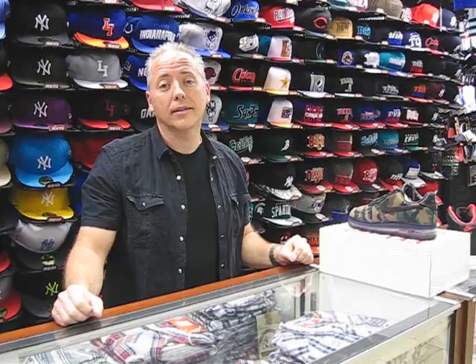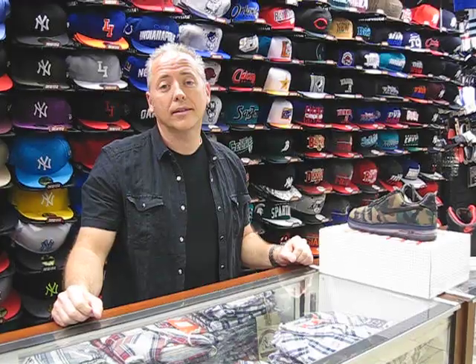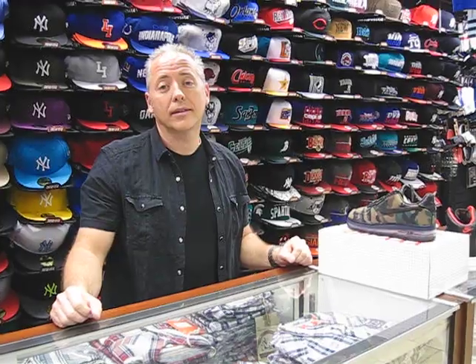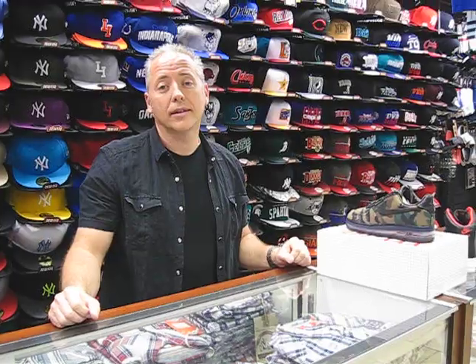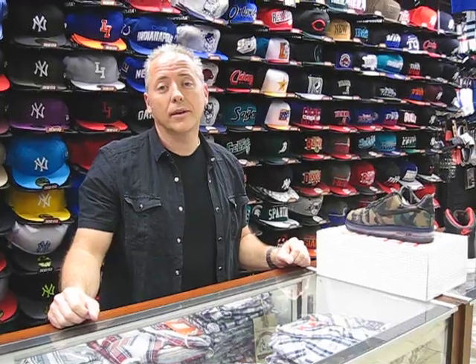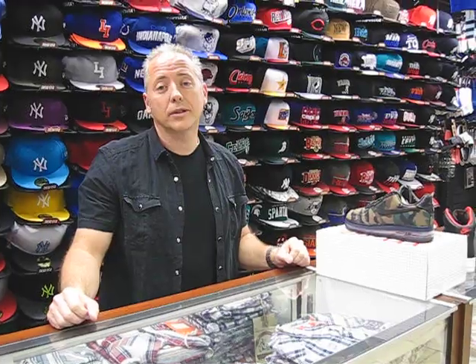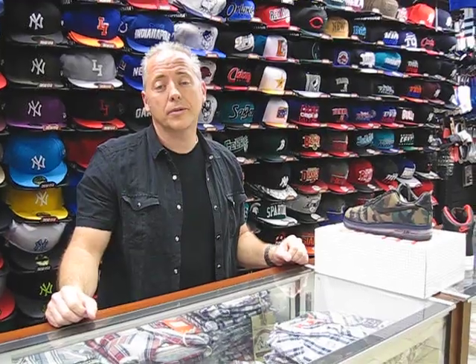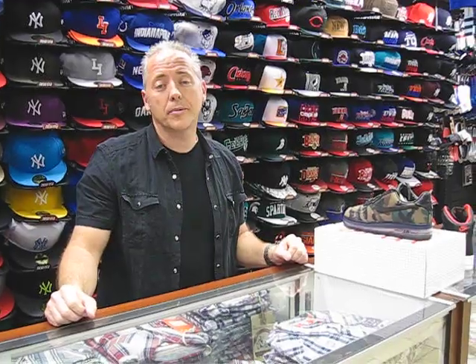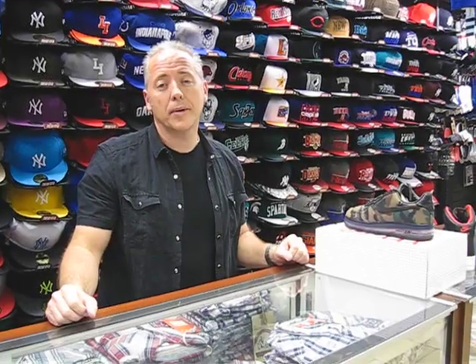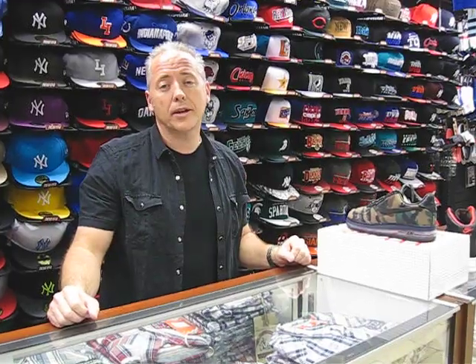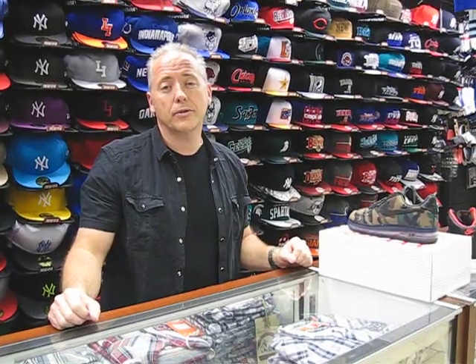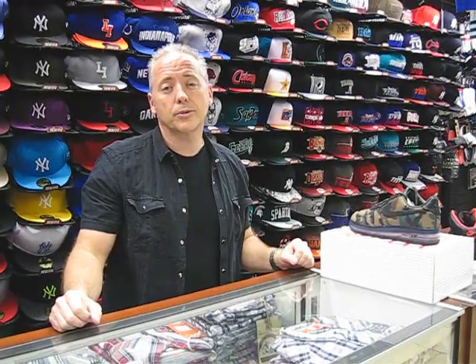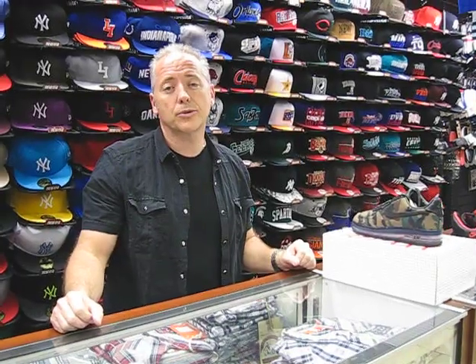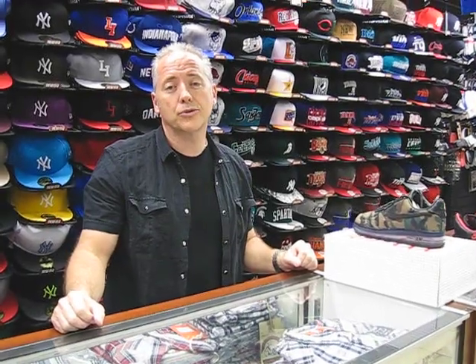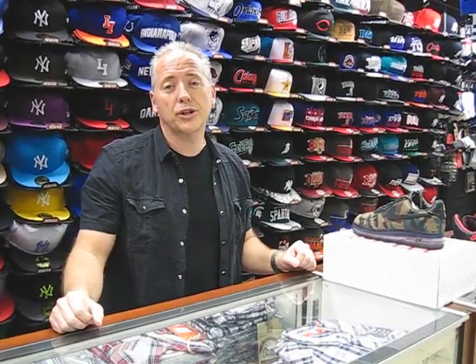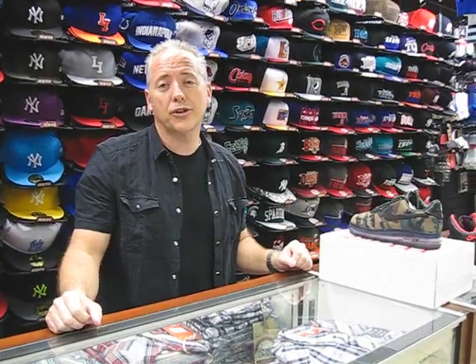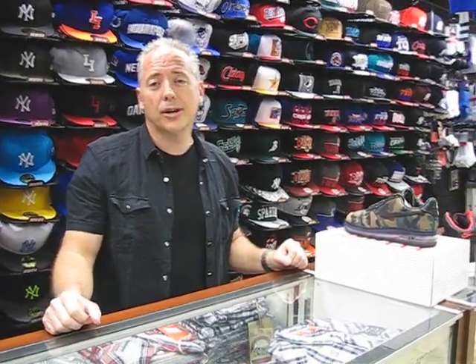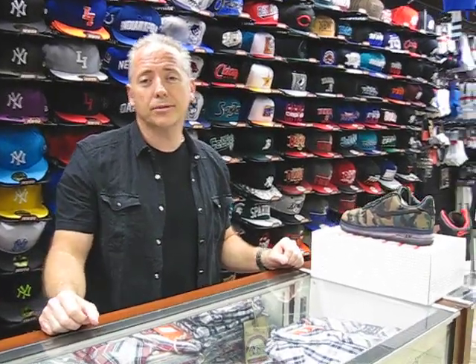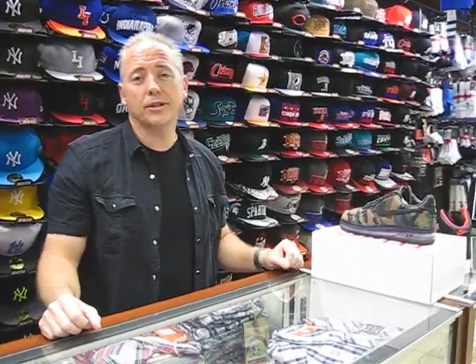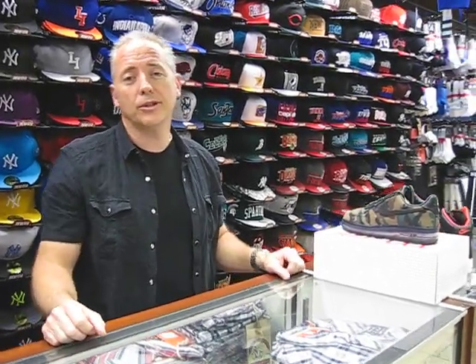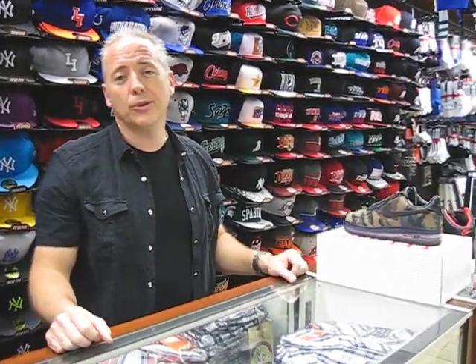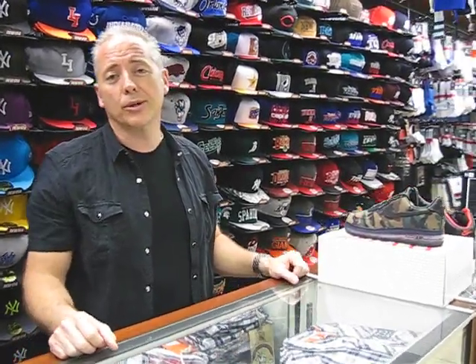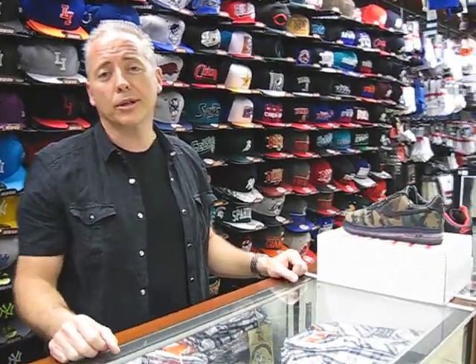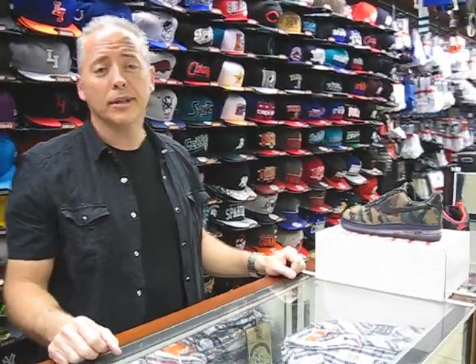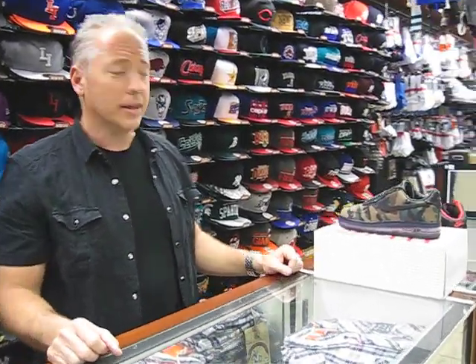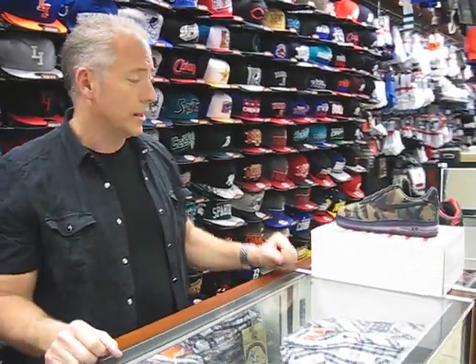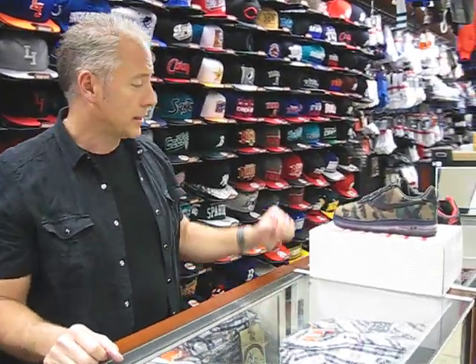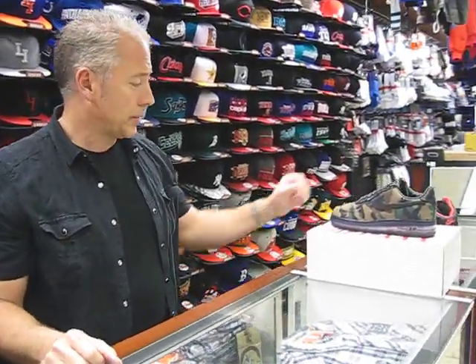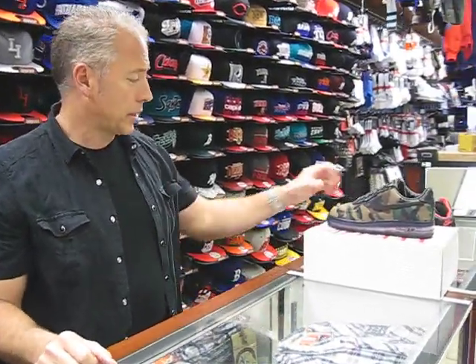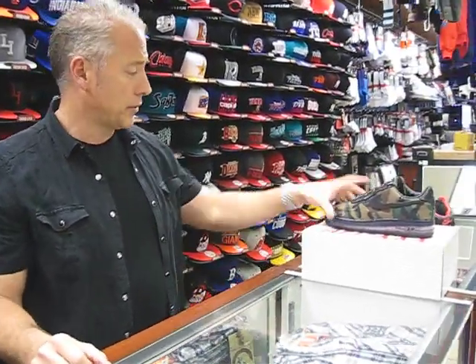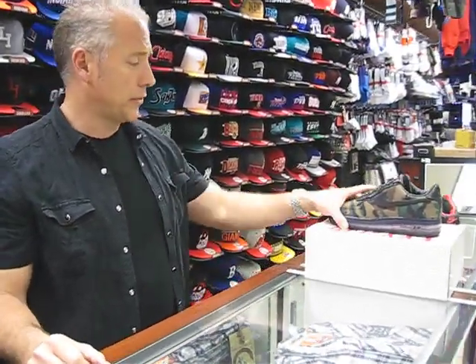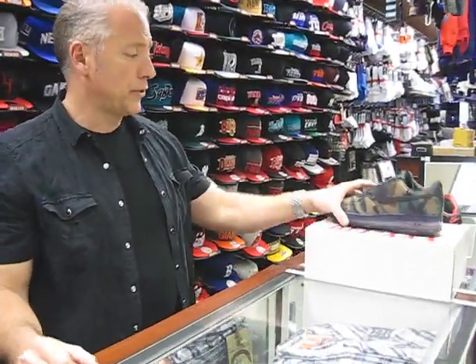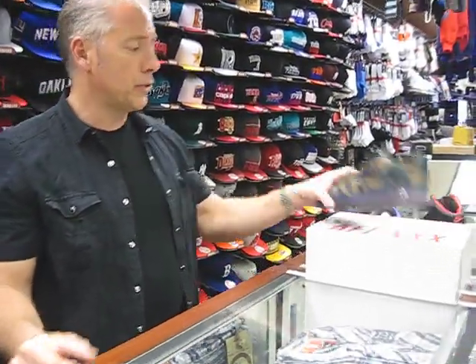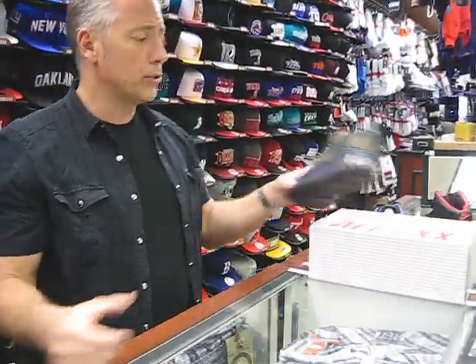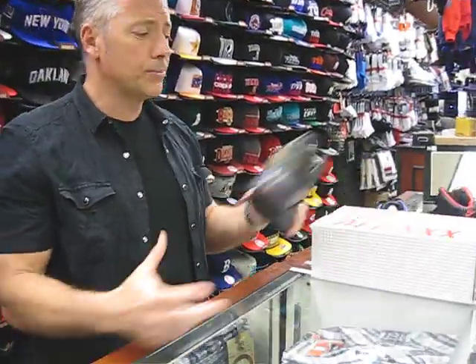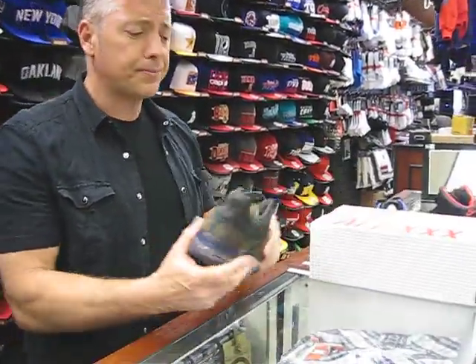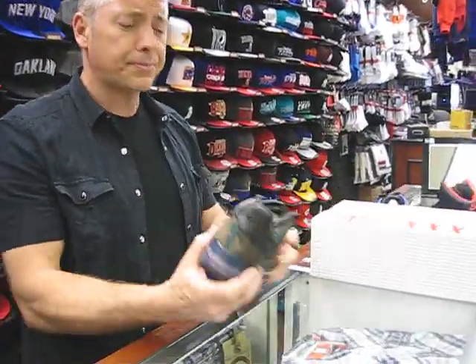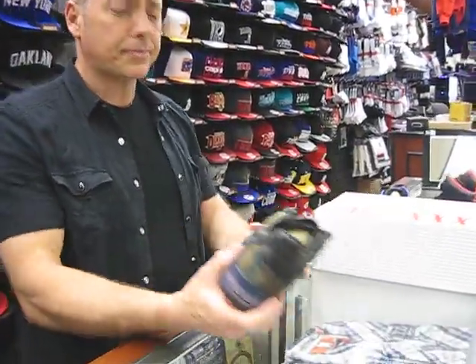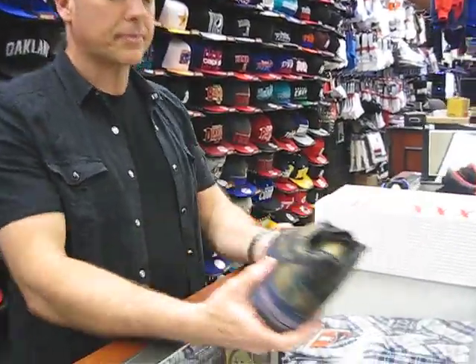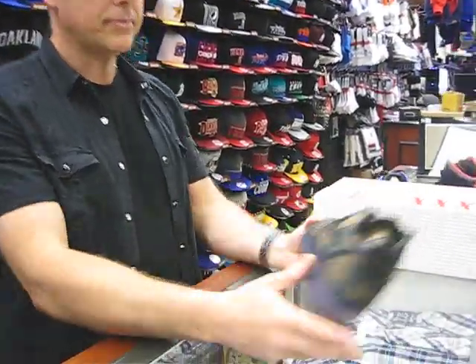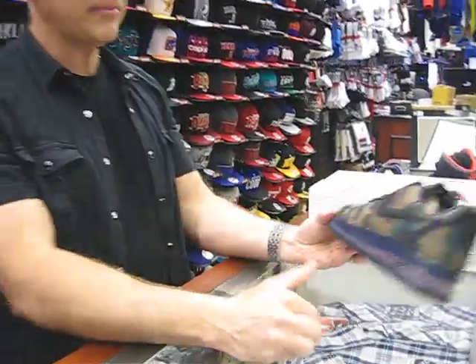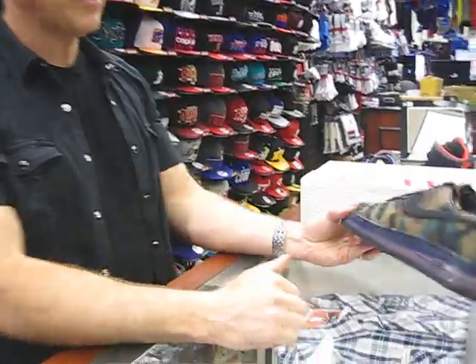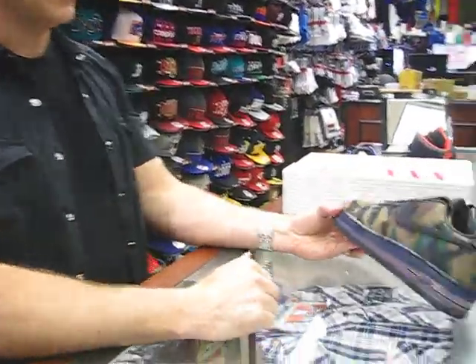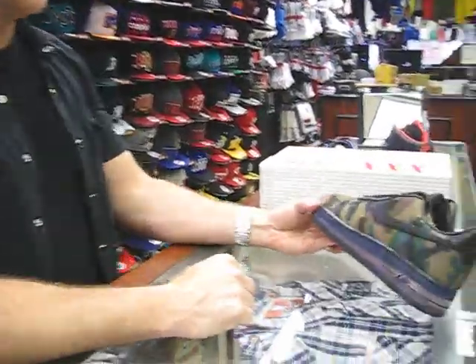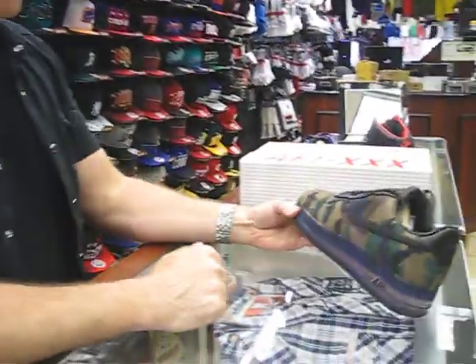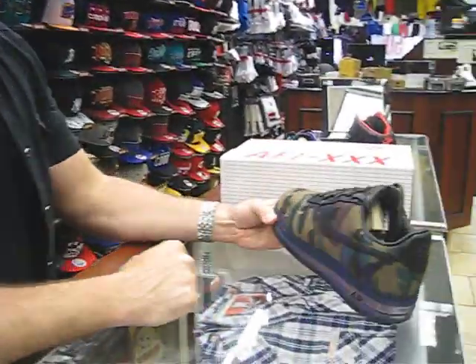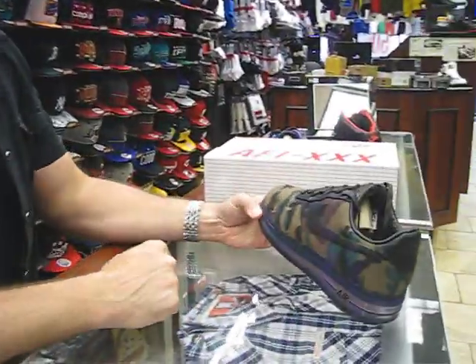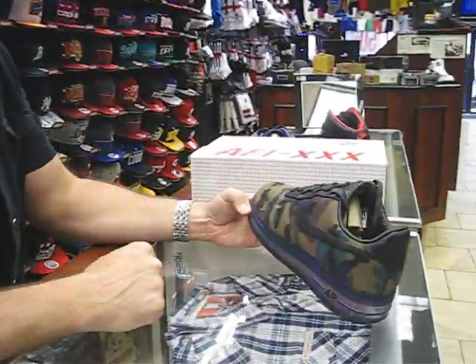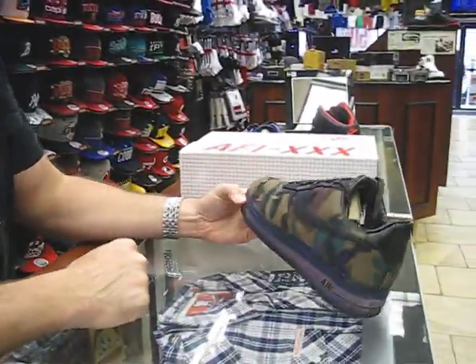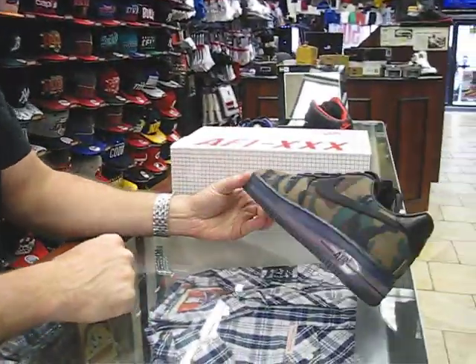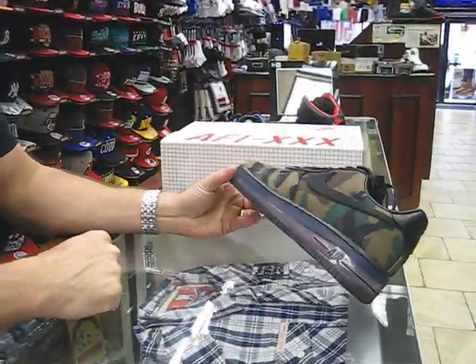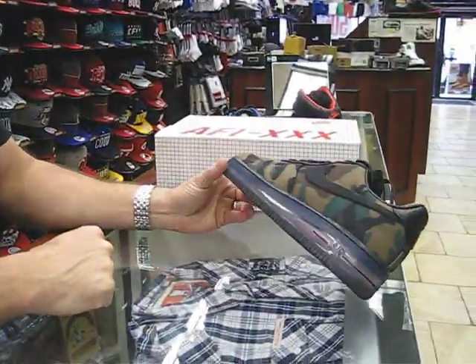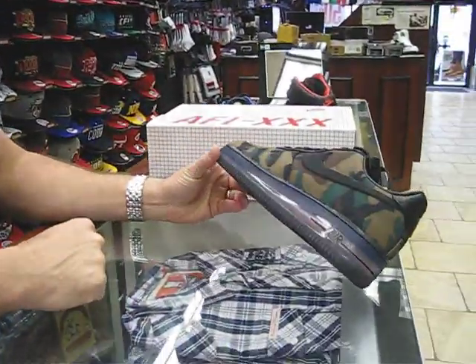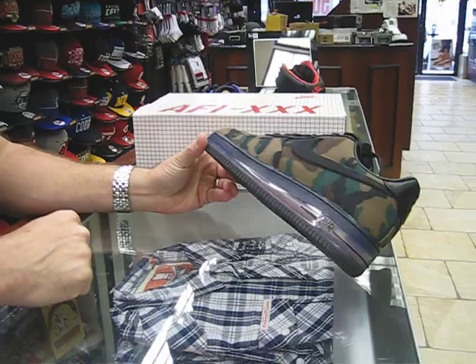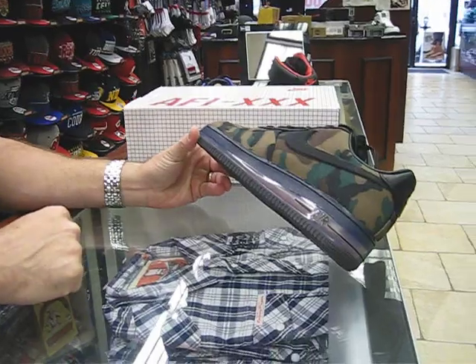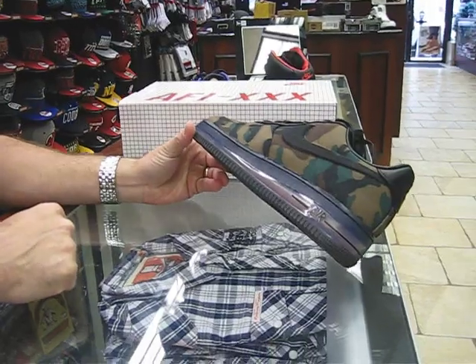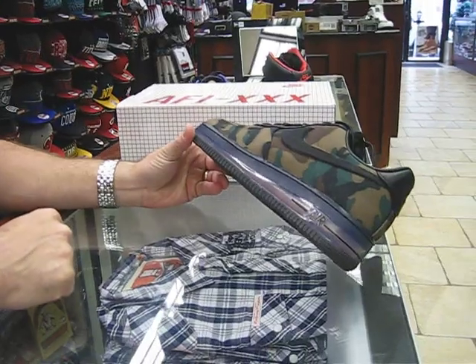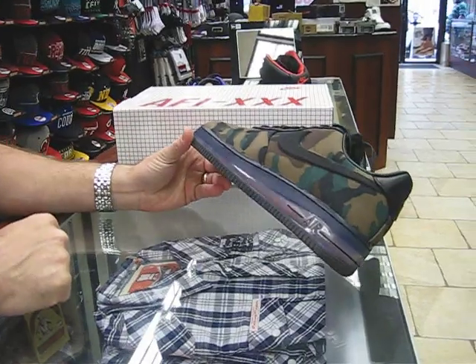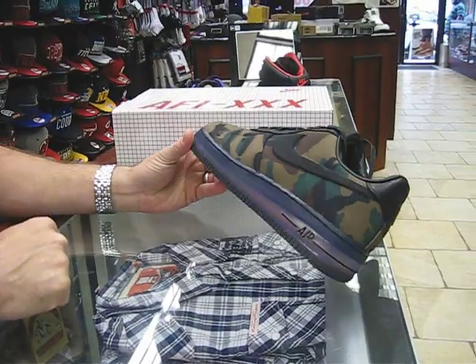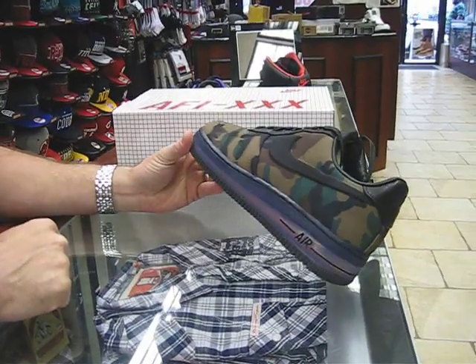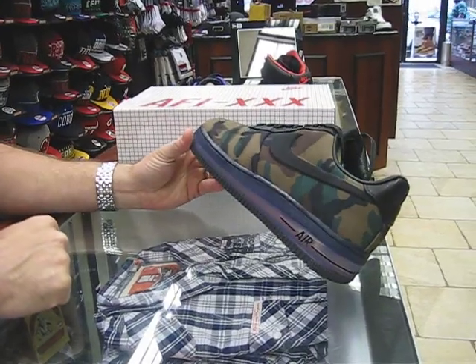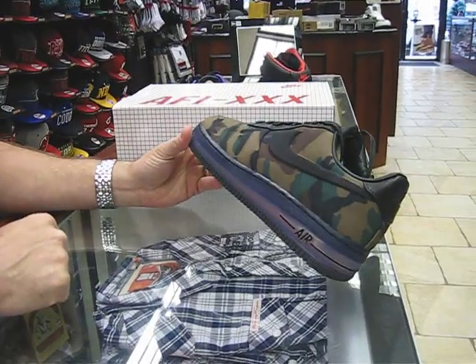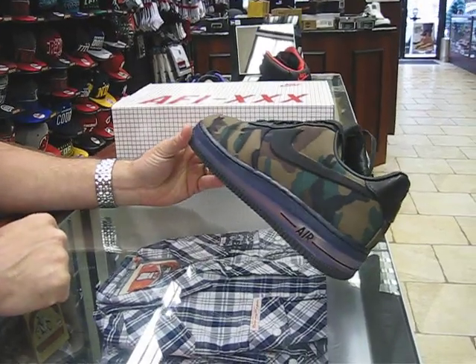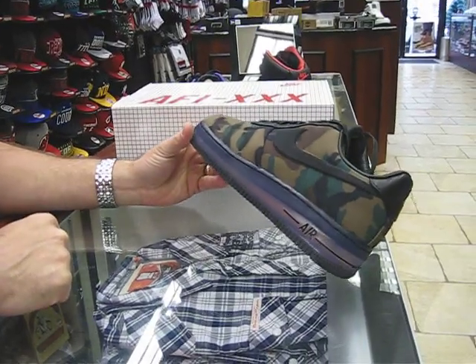Hey, what's up everybody? Rich from Streak here, Hempstead, New York. Today we're going to review an Air Force Supreme, I'm calling it.